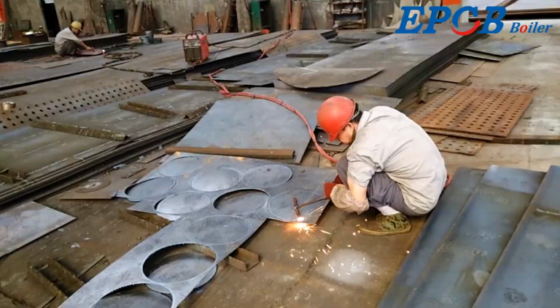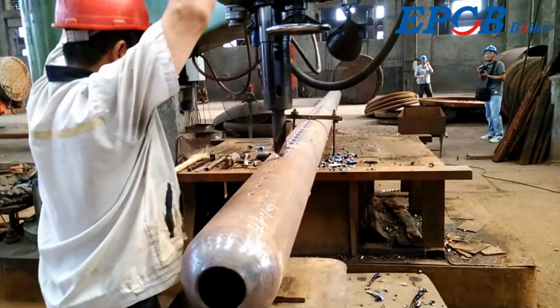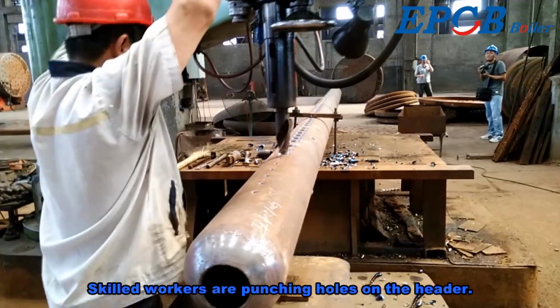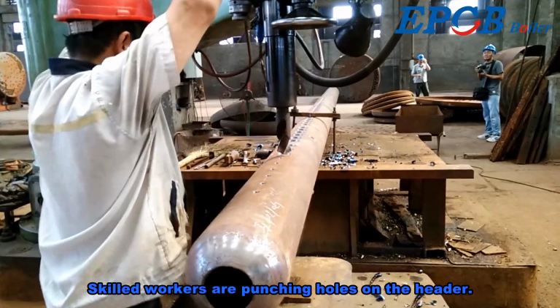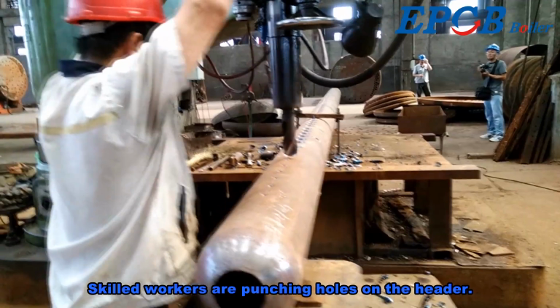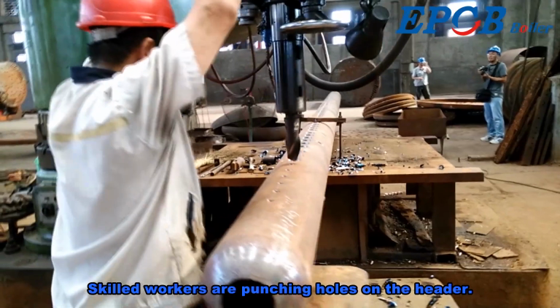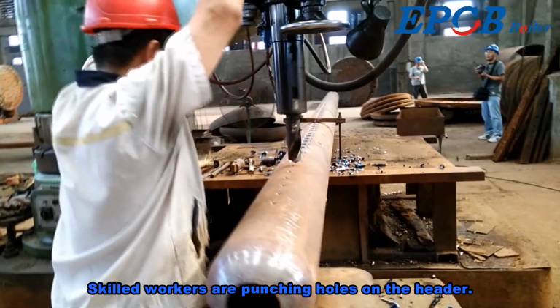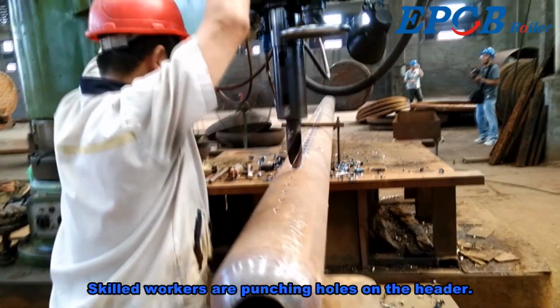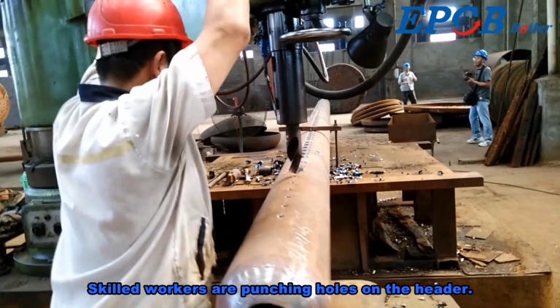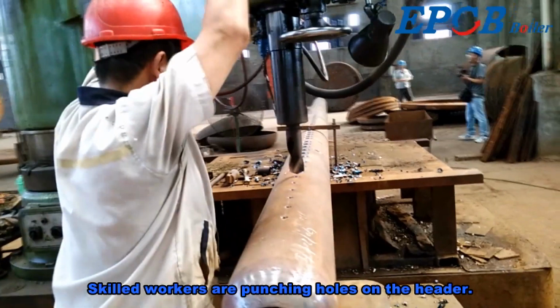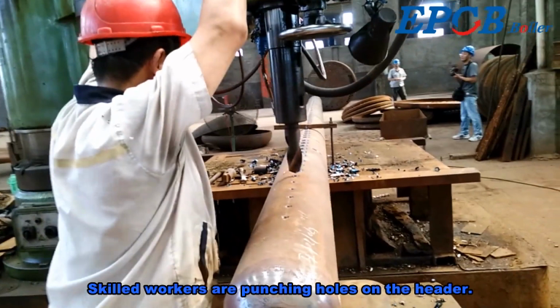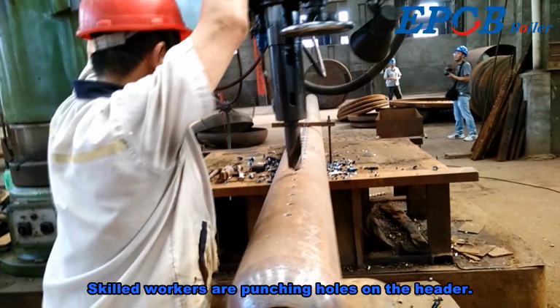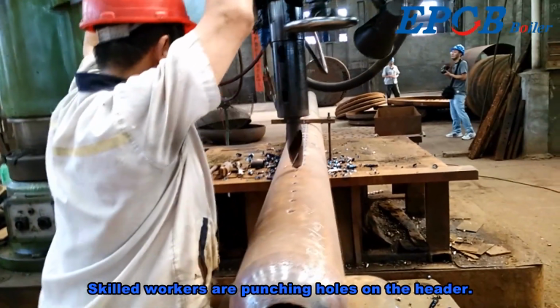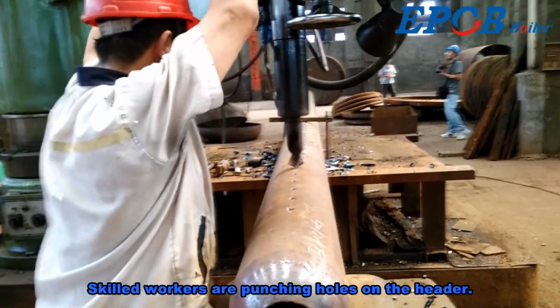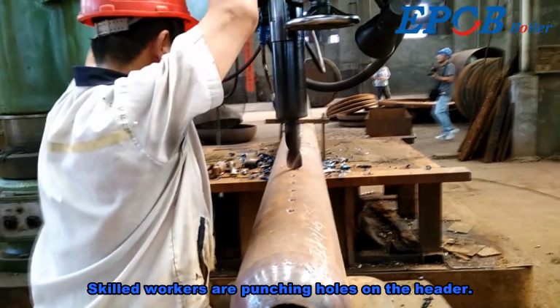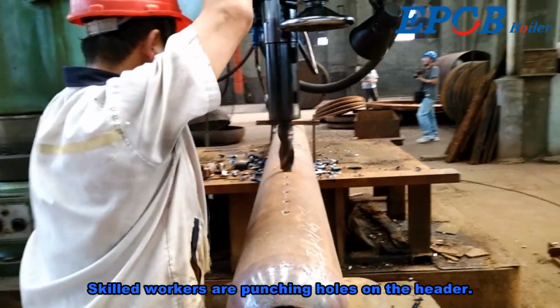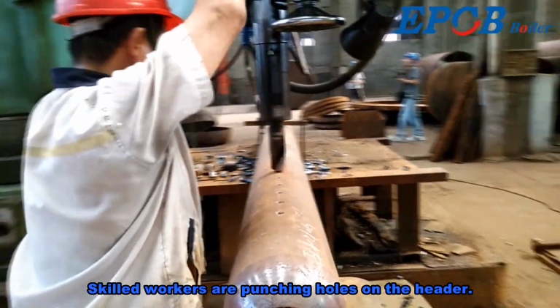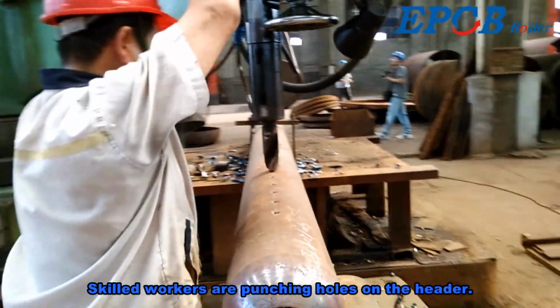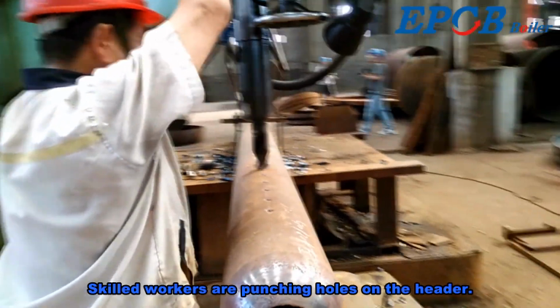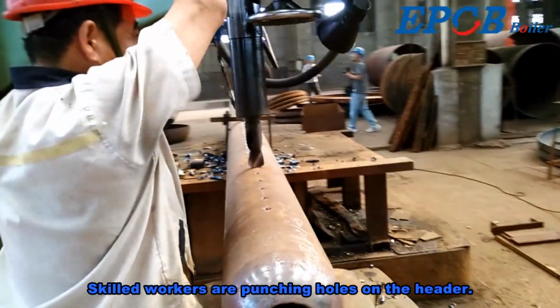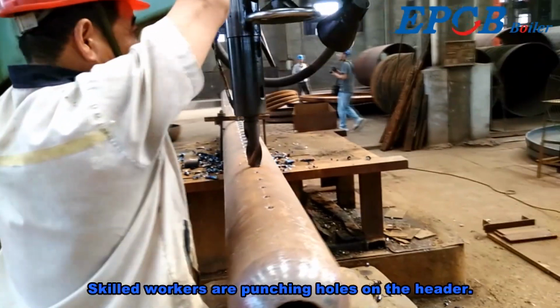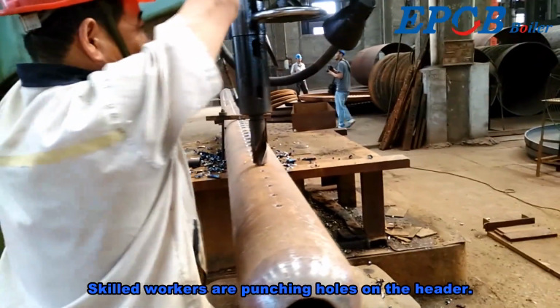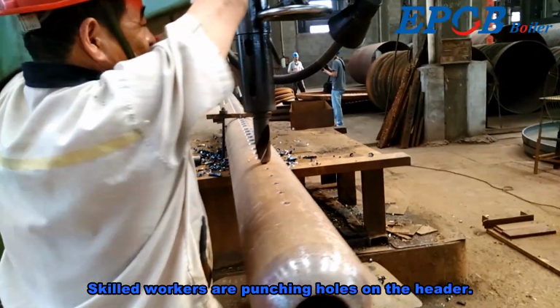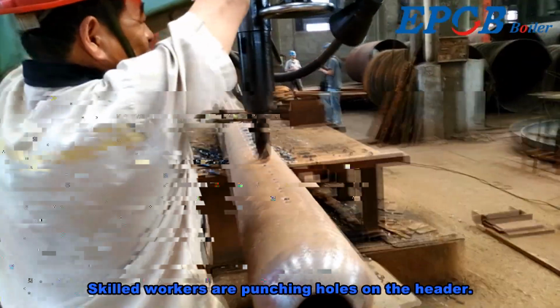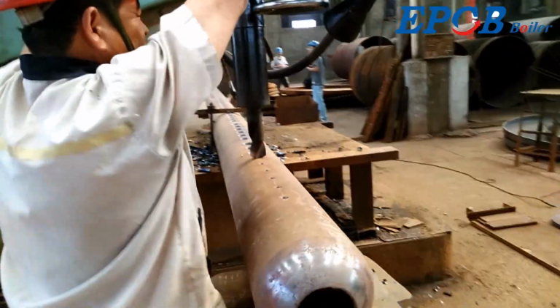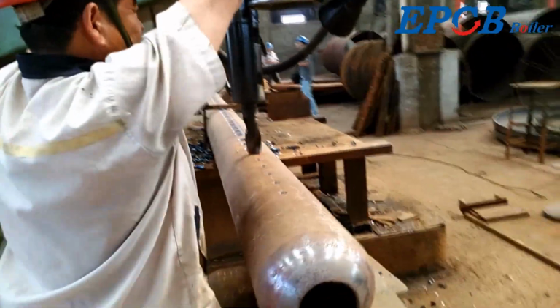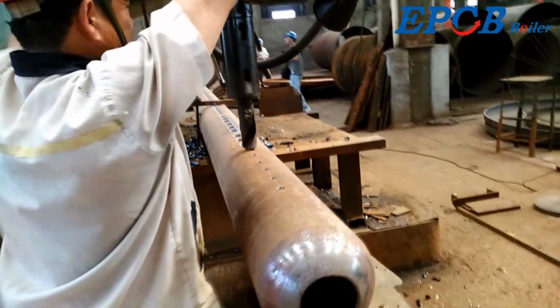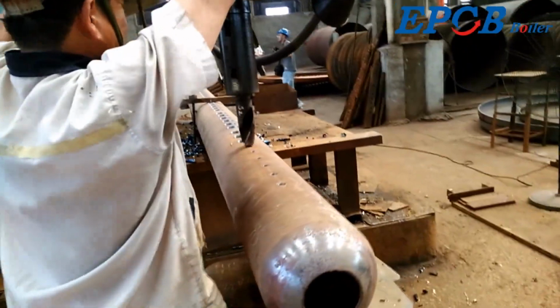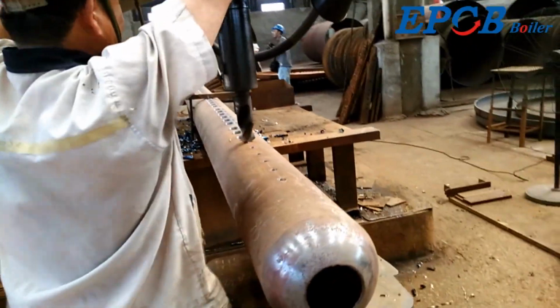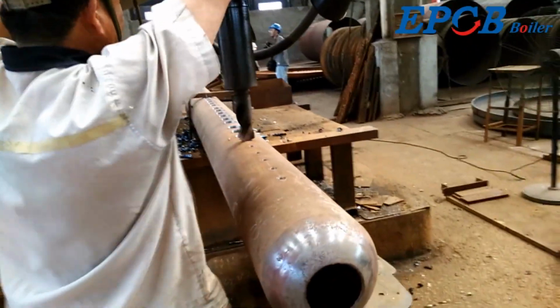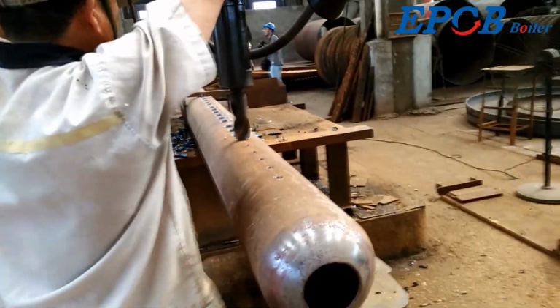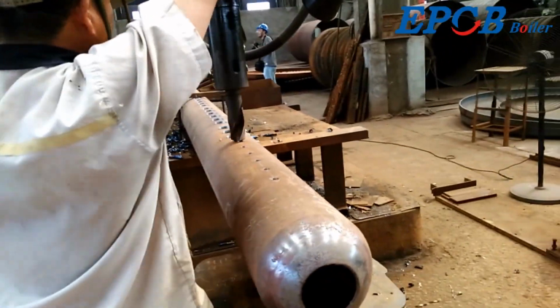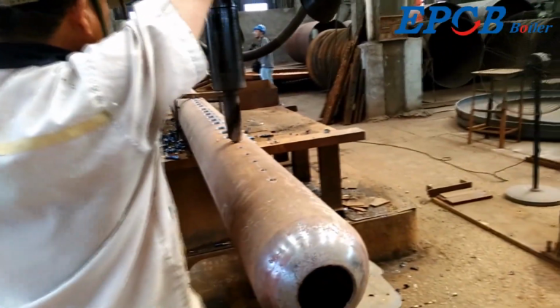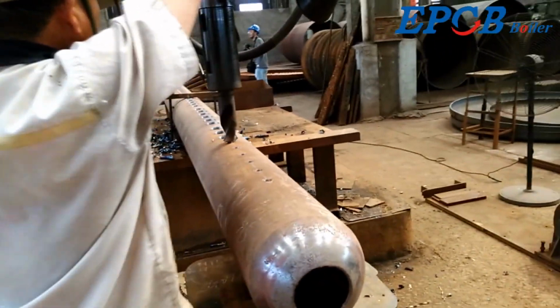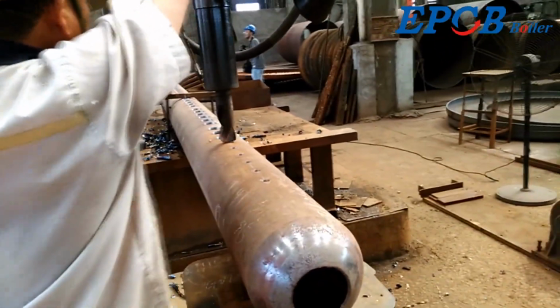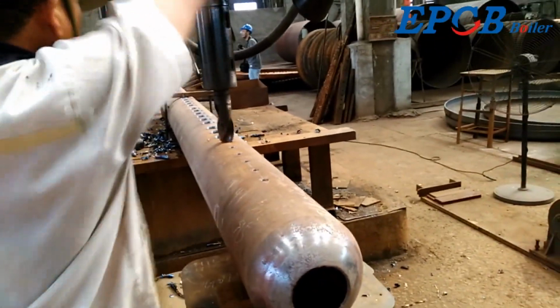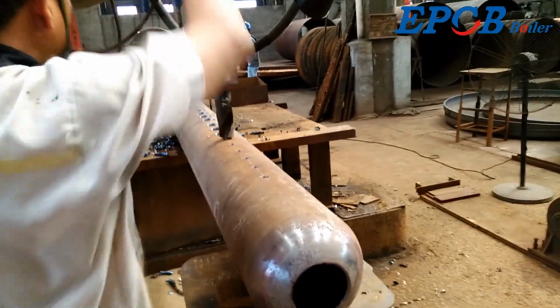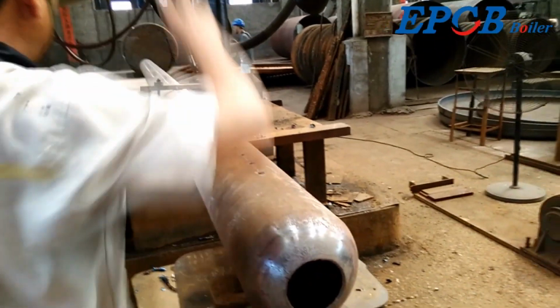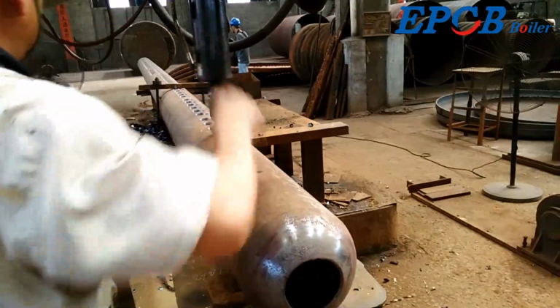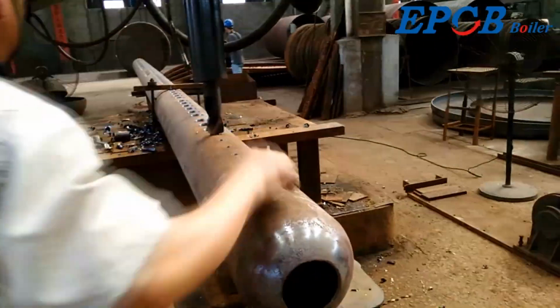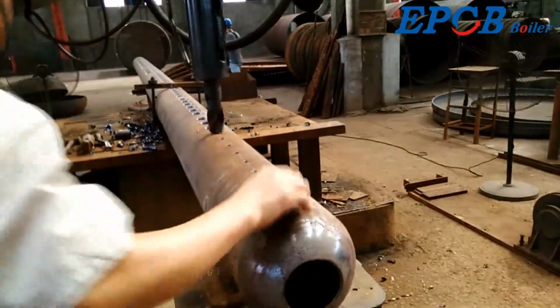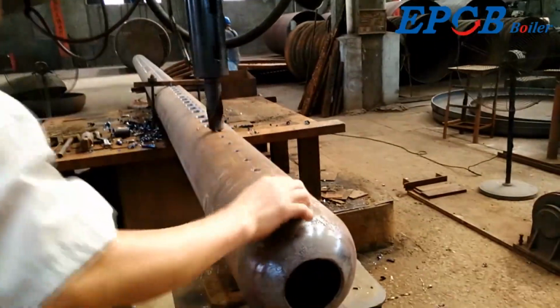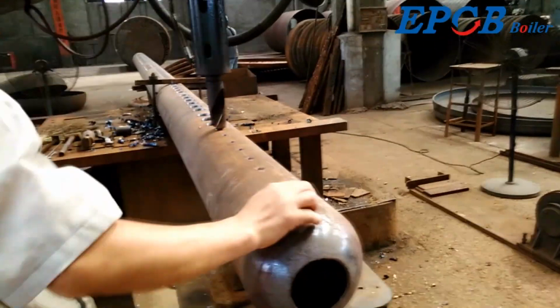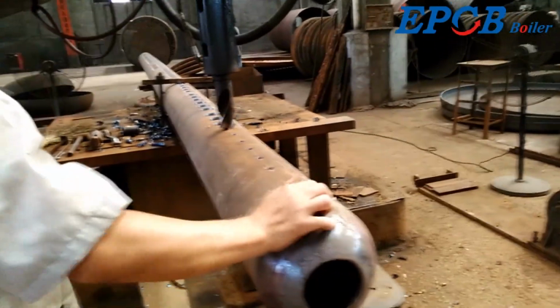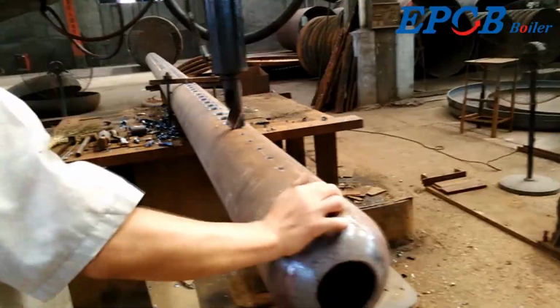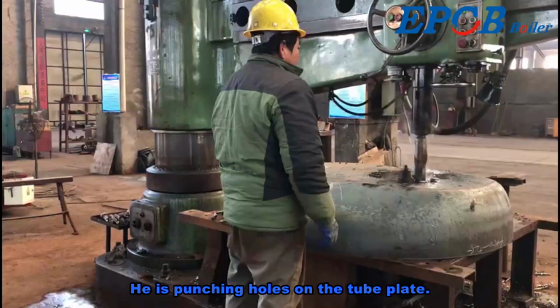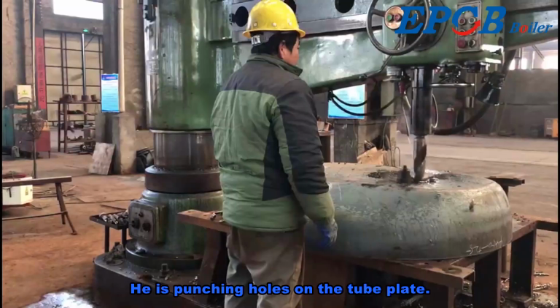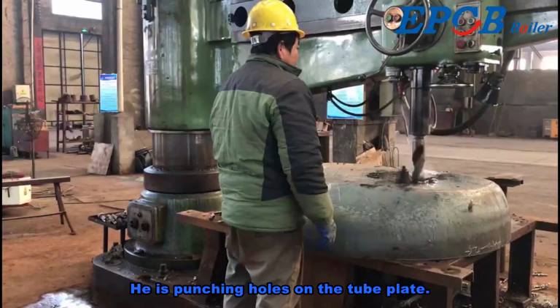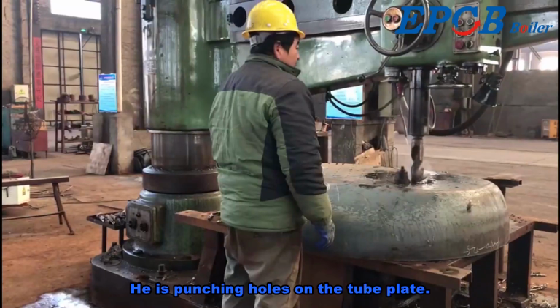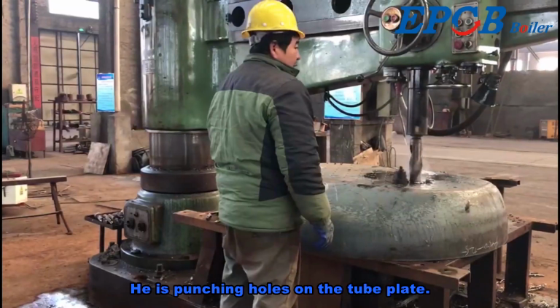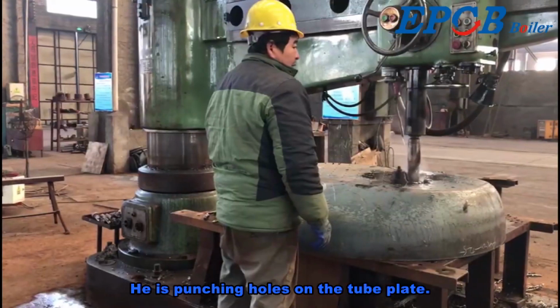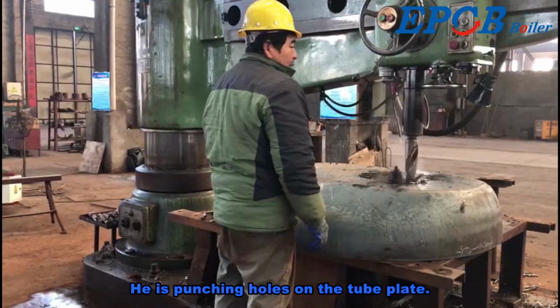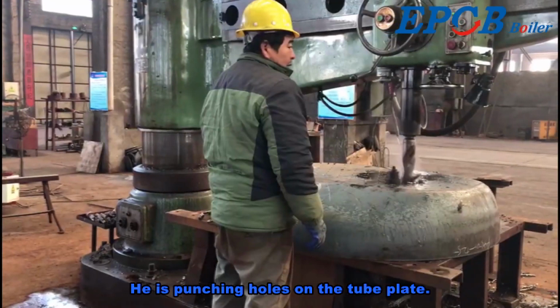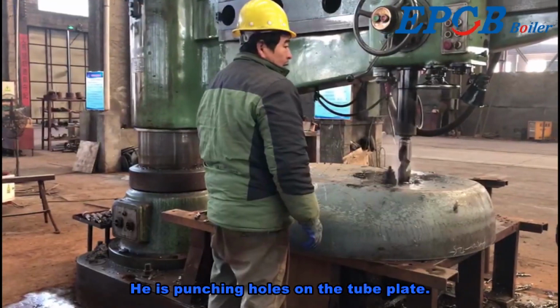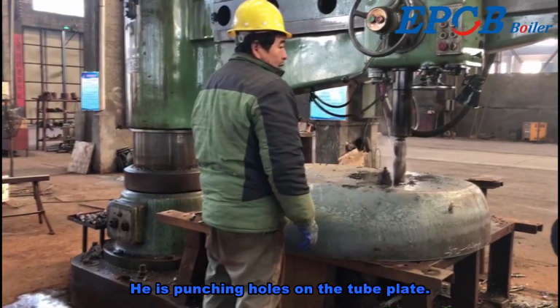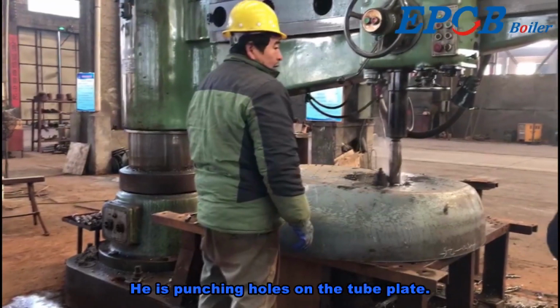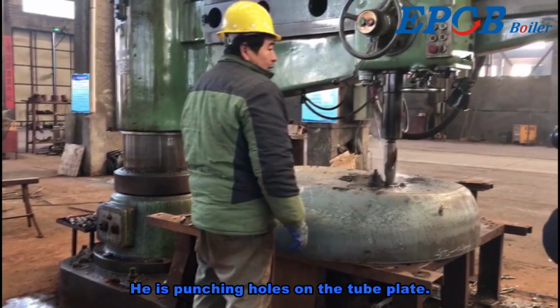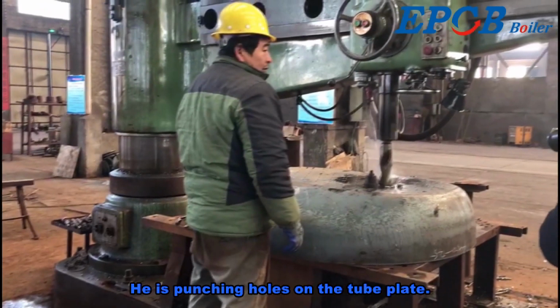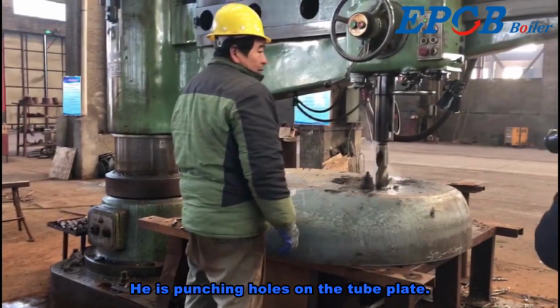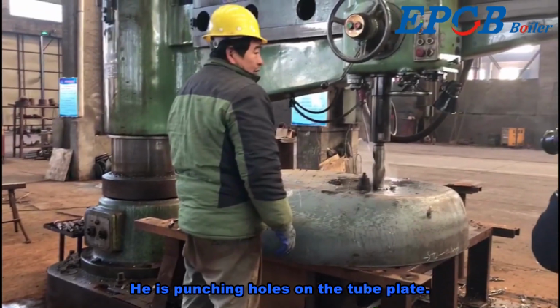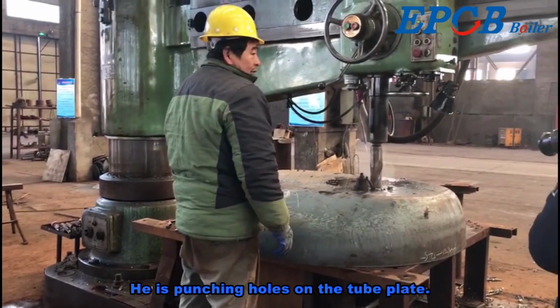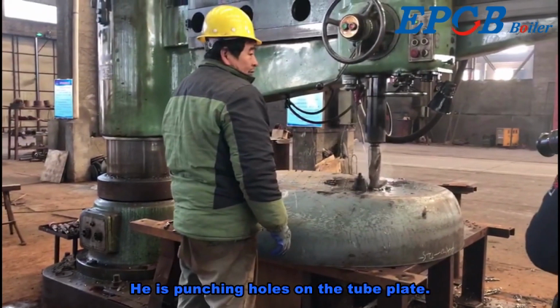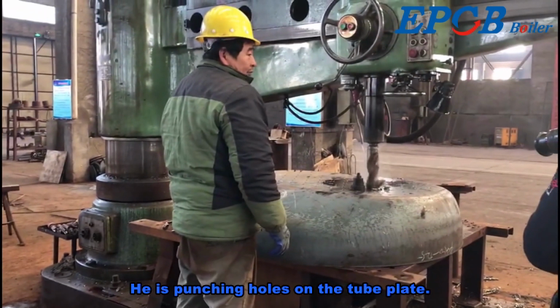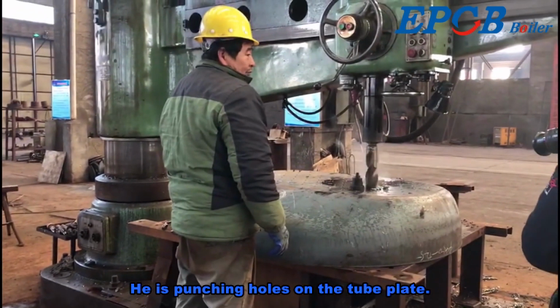Skilled workers are punching holes on the header. He is also punching holes on the tube plate.